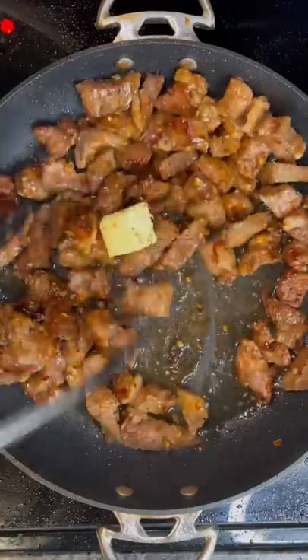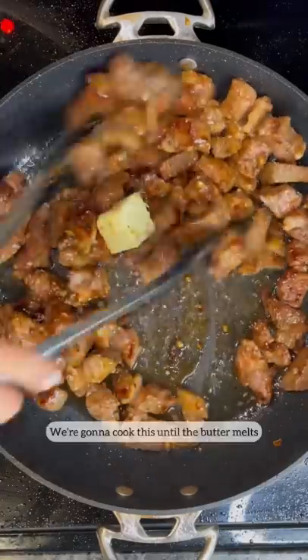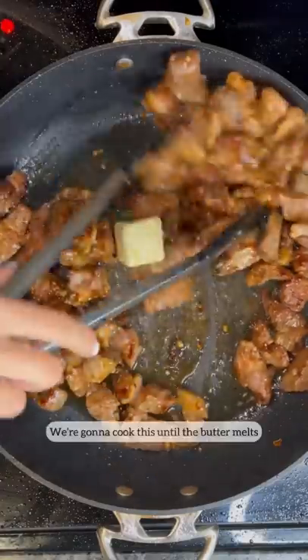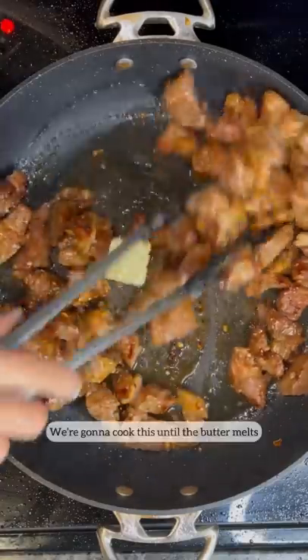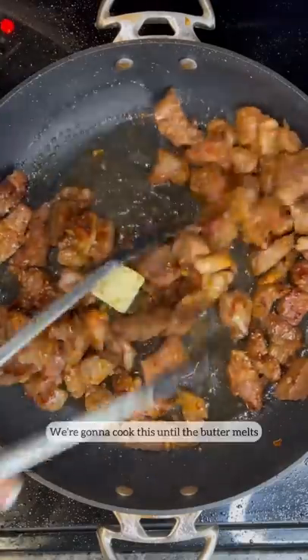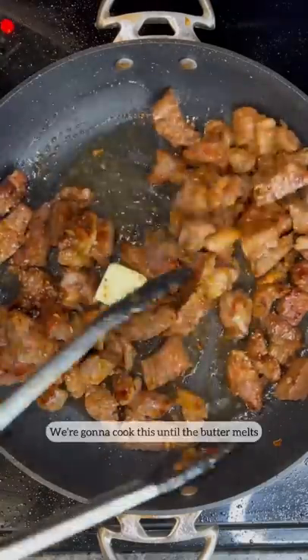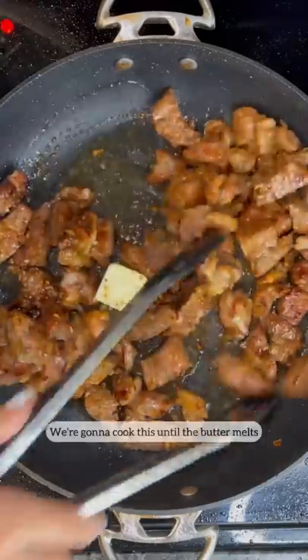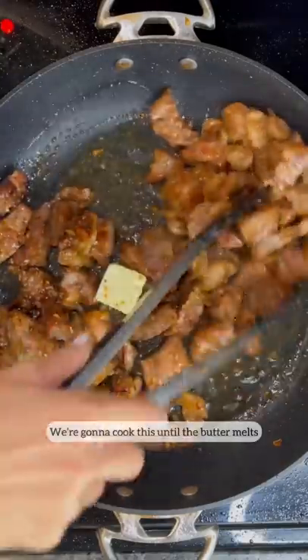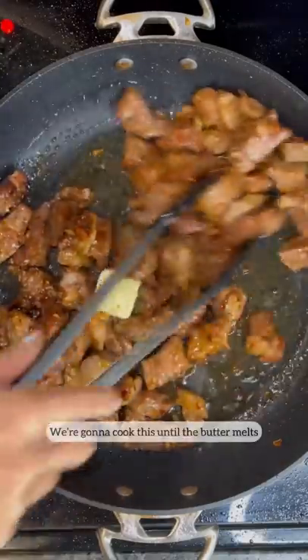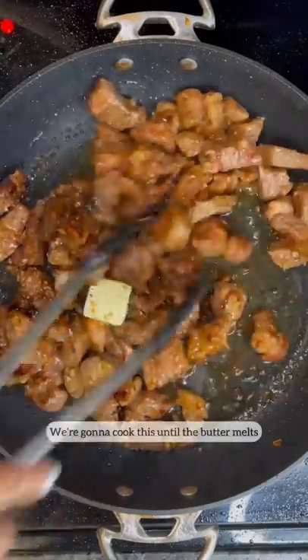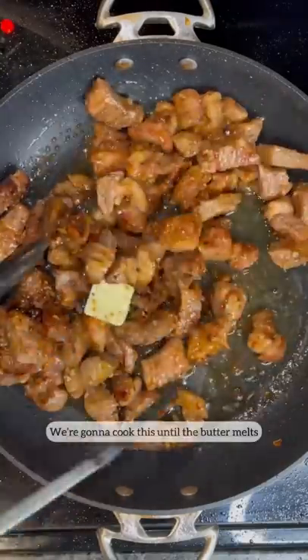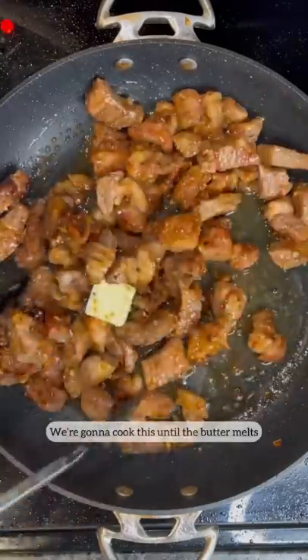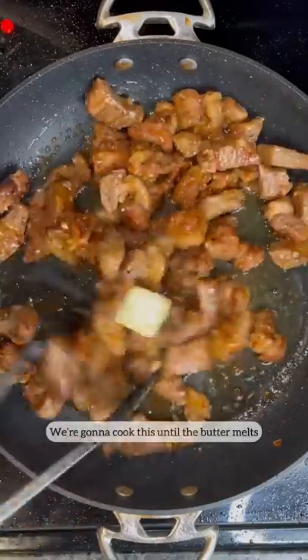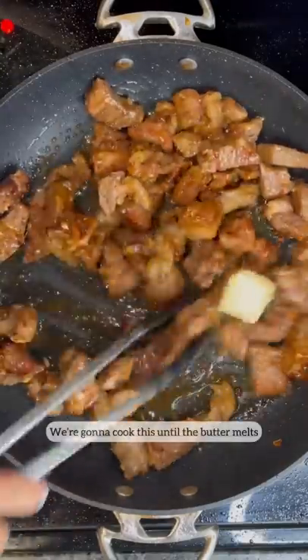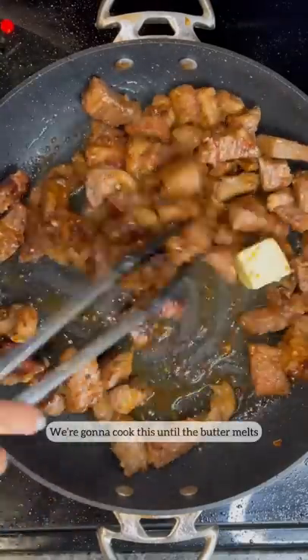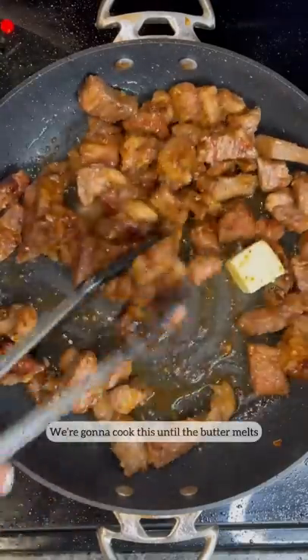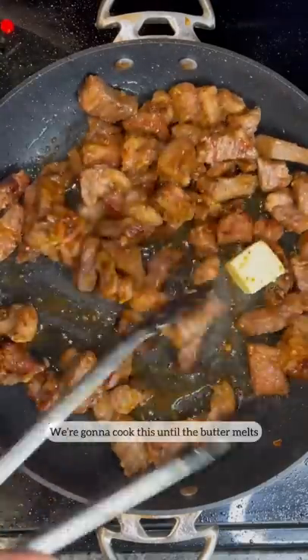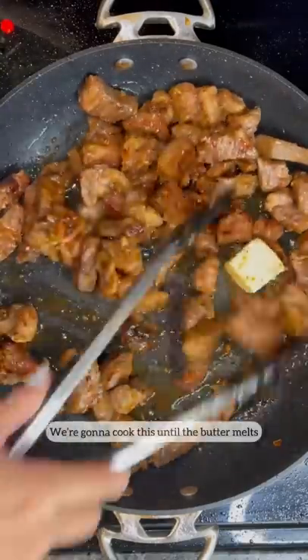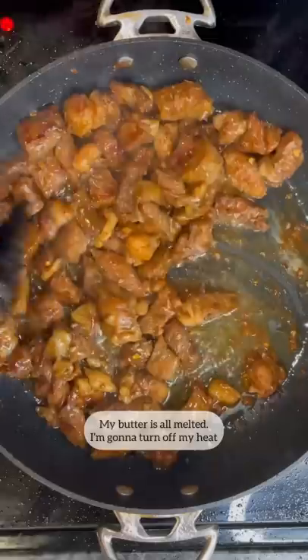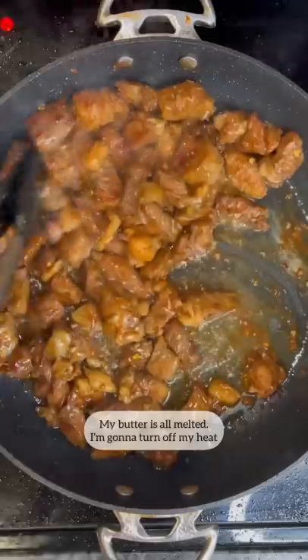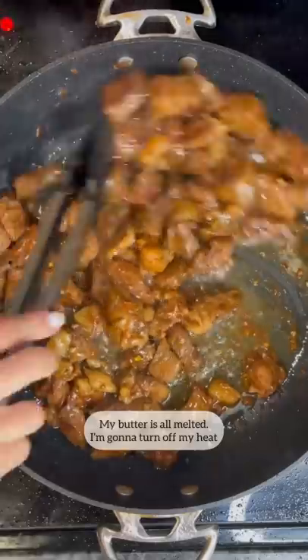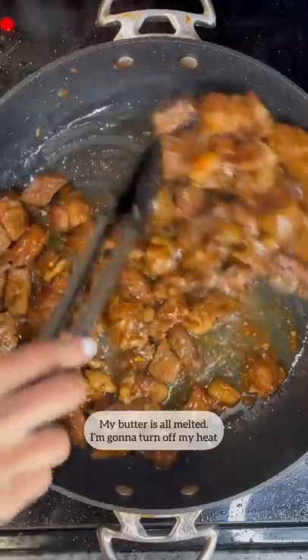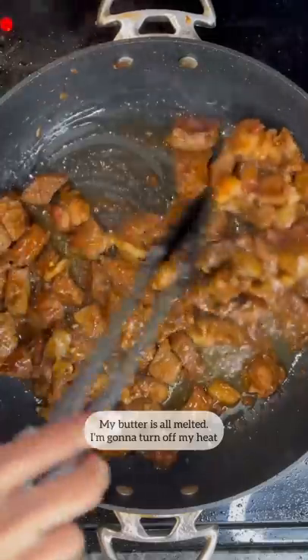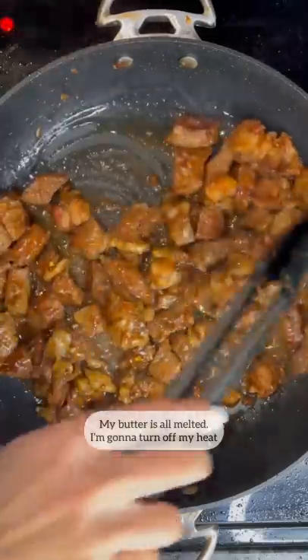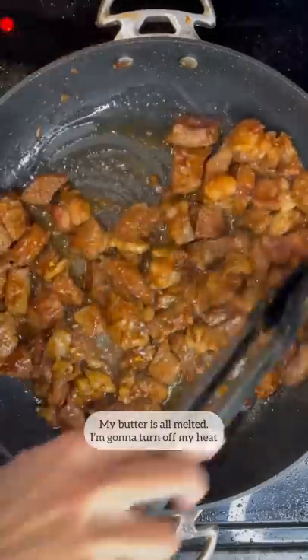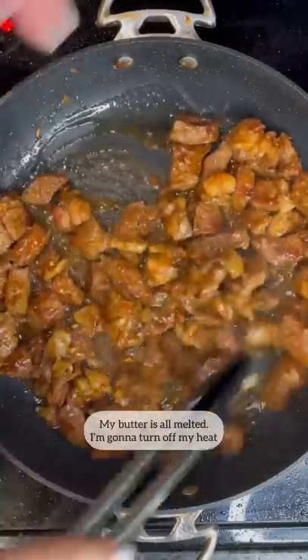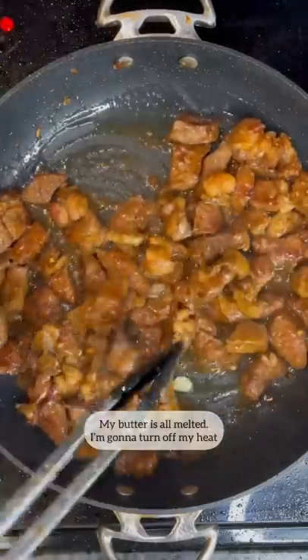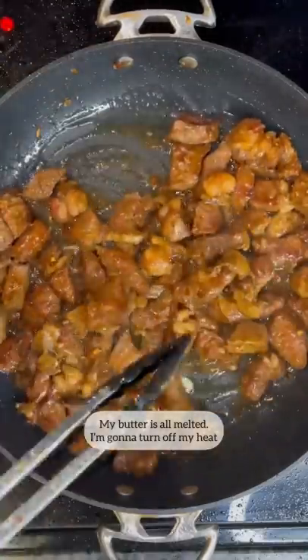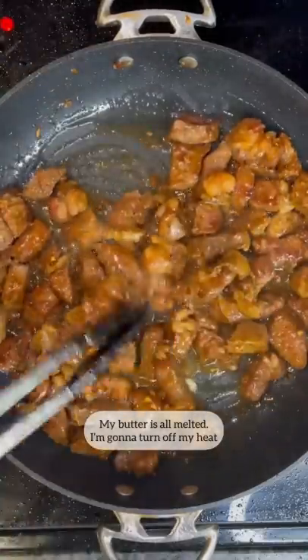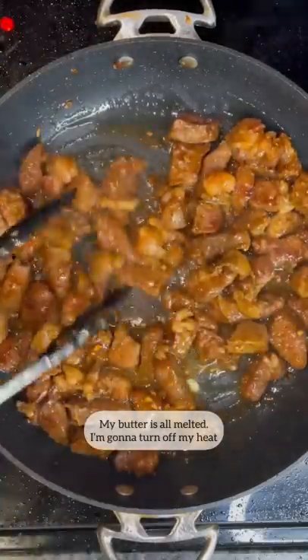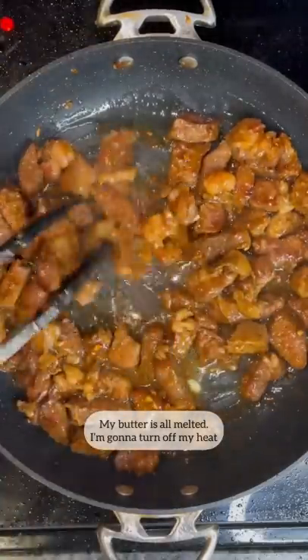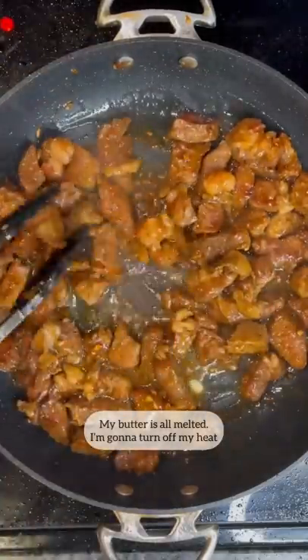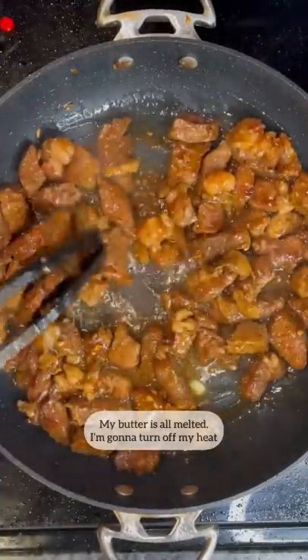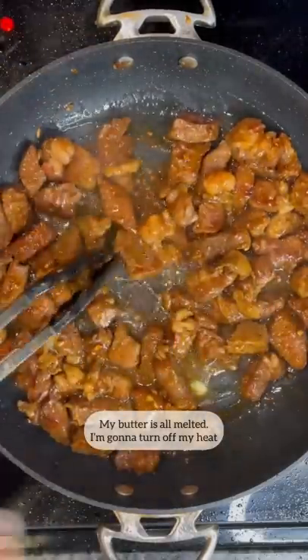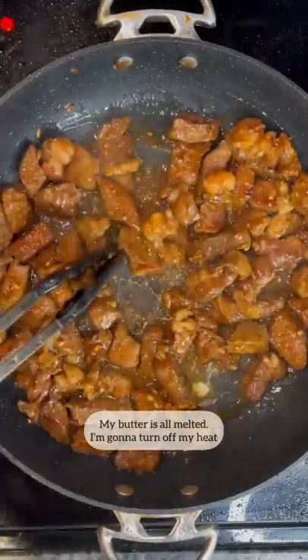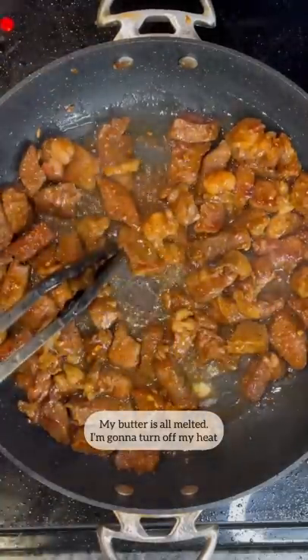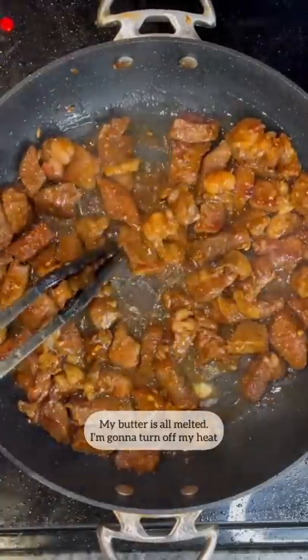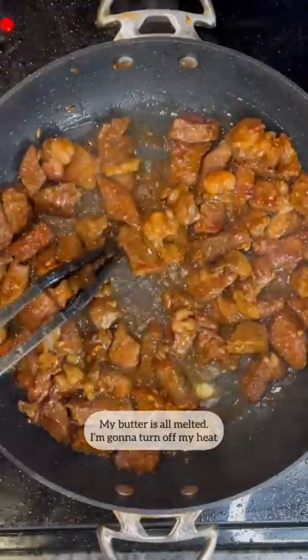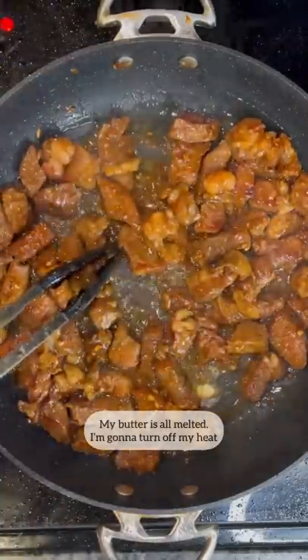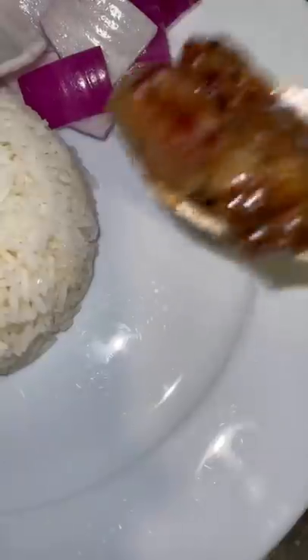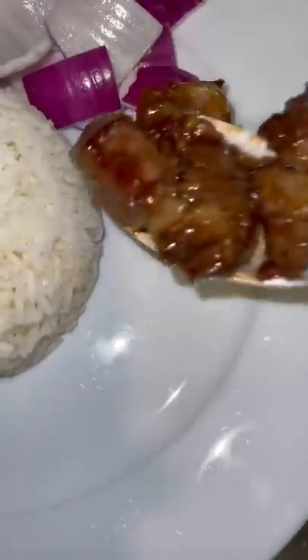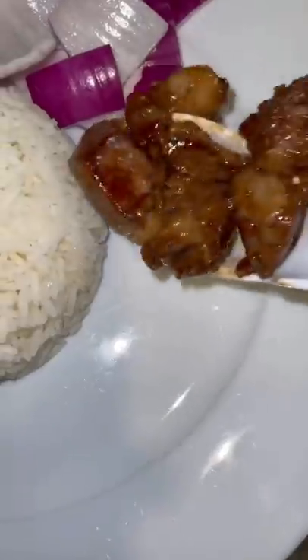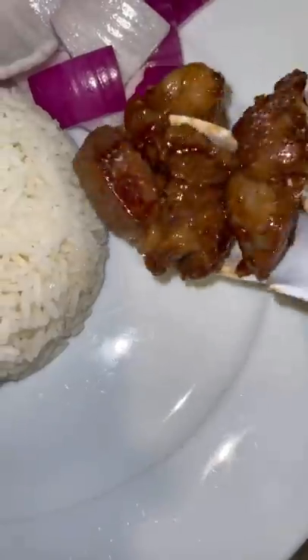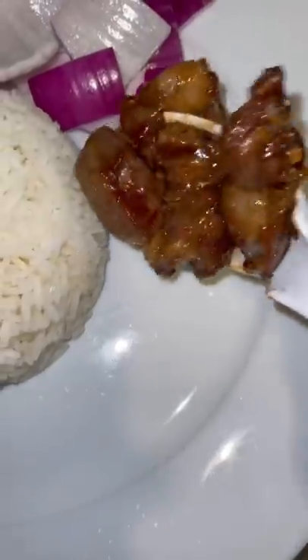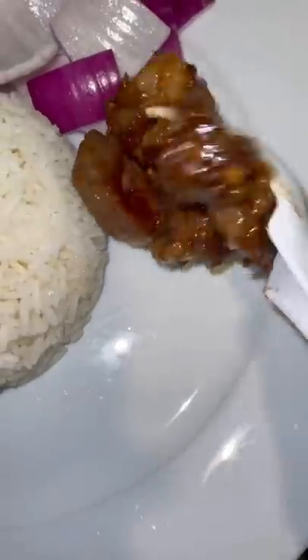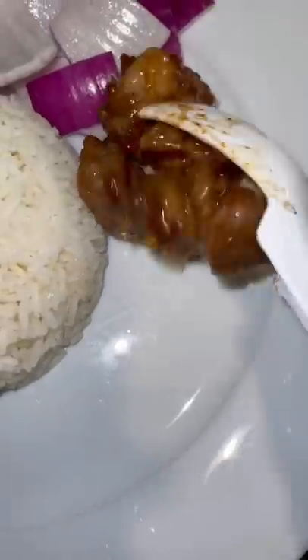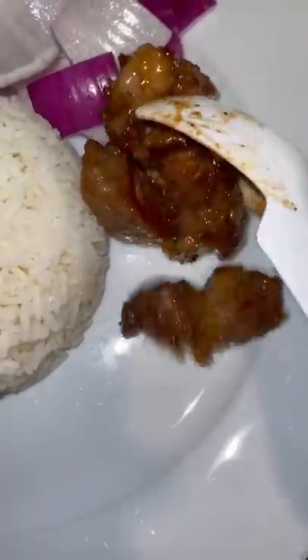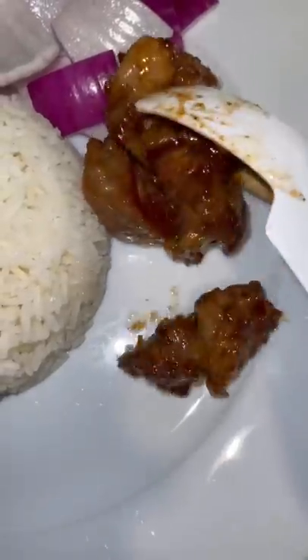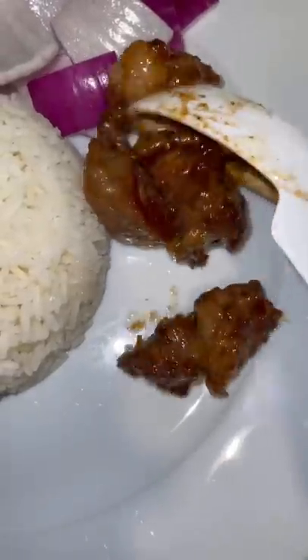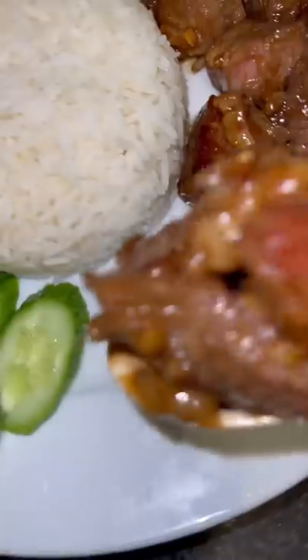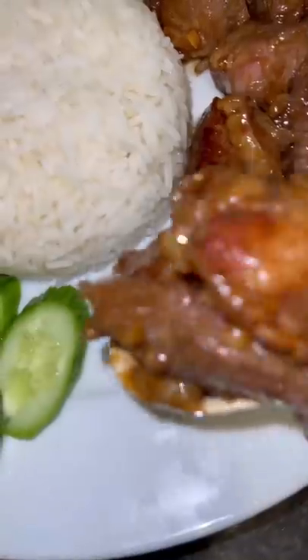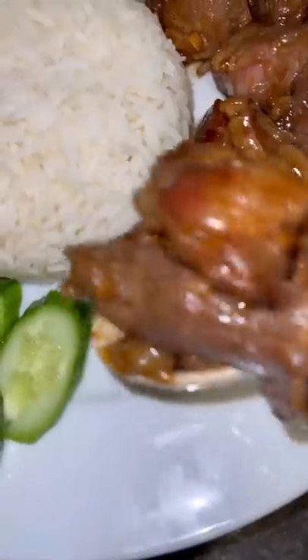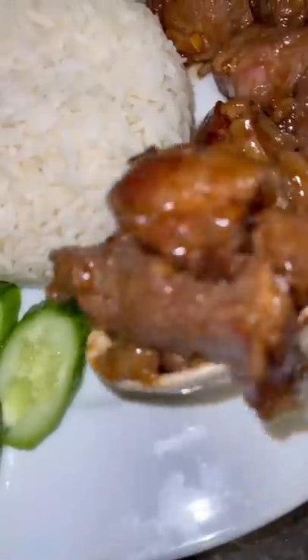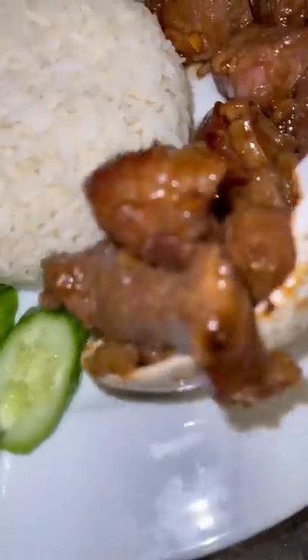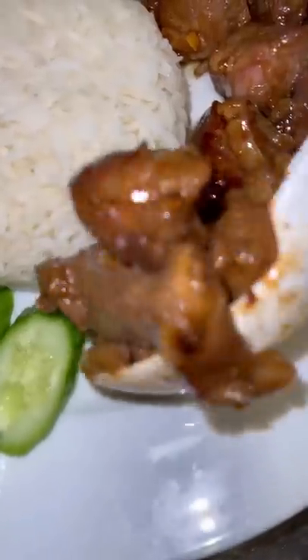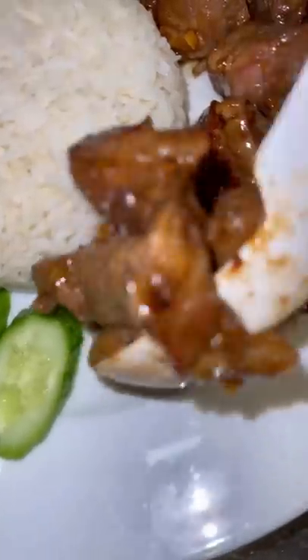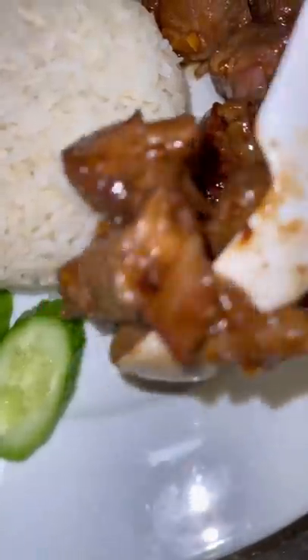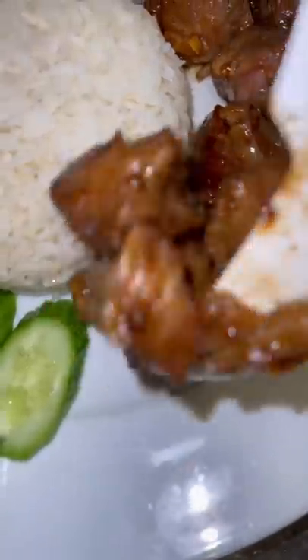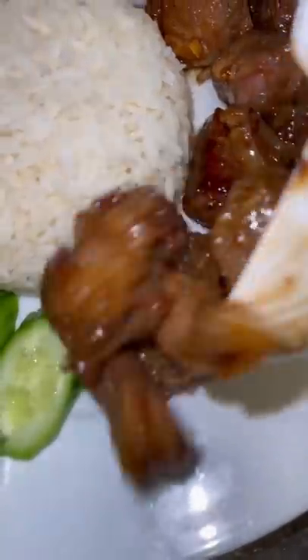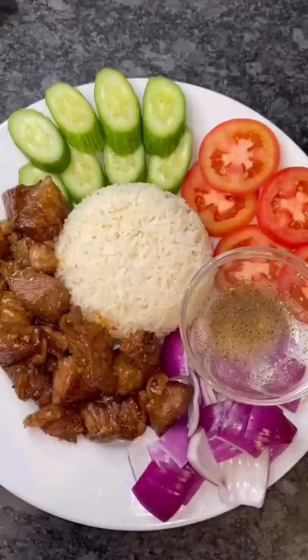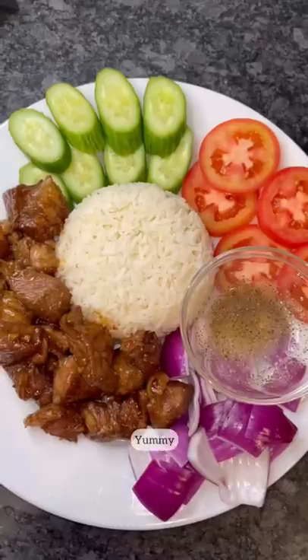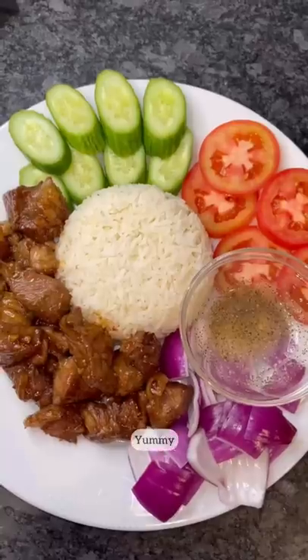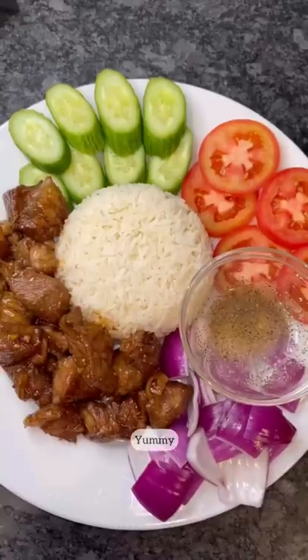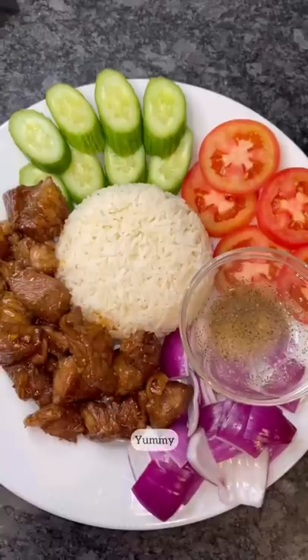We're going to cook this until the butter melts. My butter's all melted. I'm going to turn off my heat. Yummy.